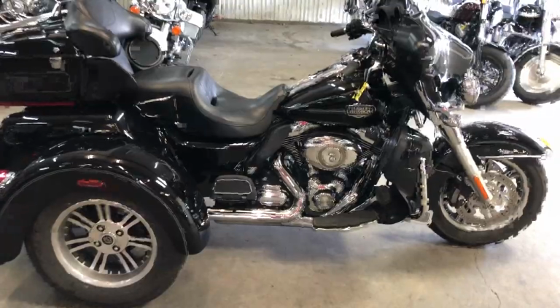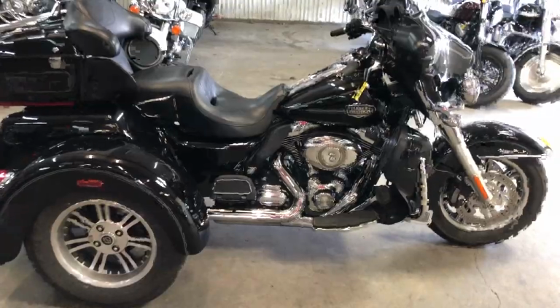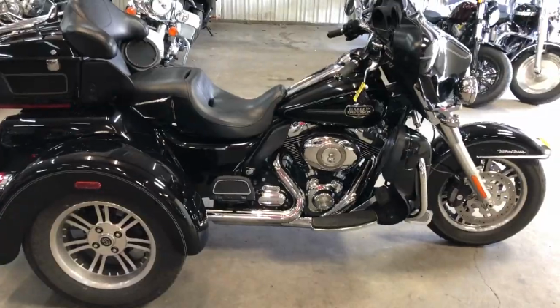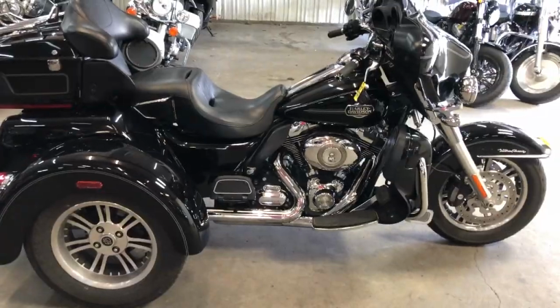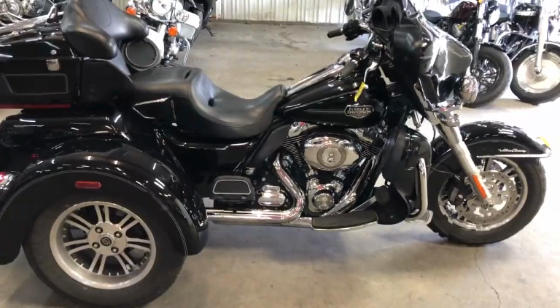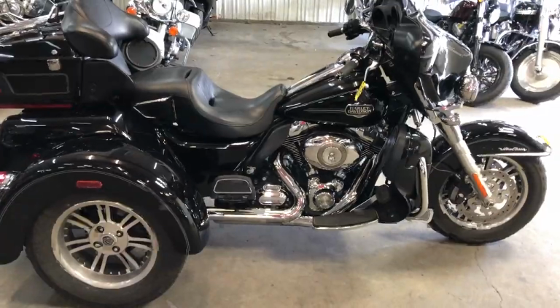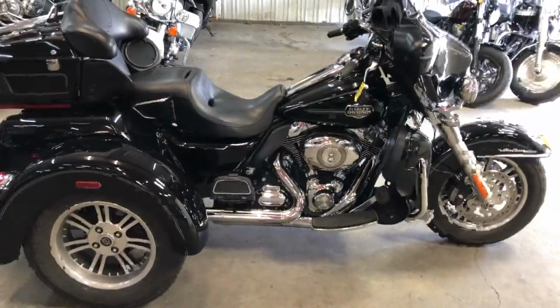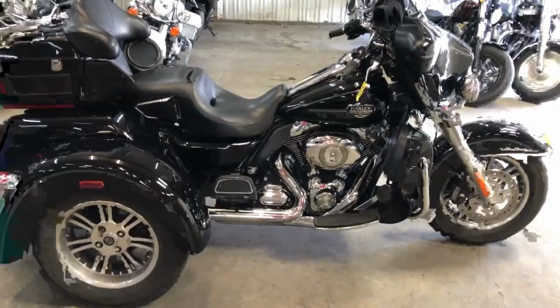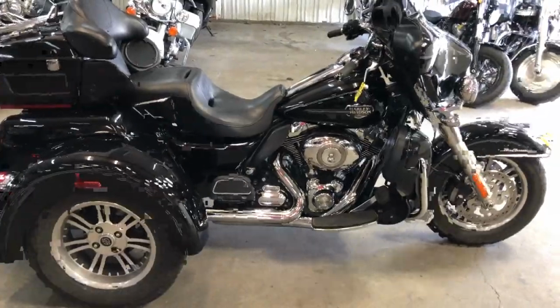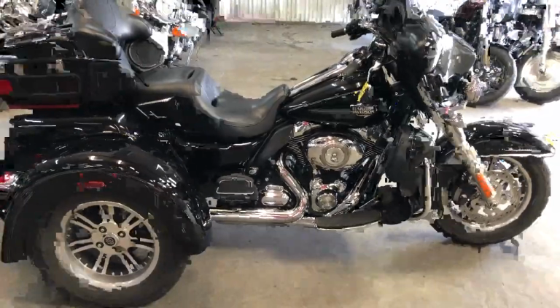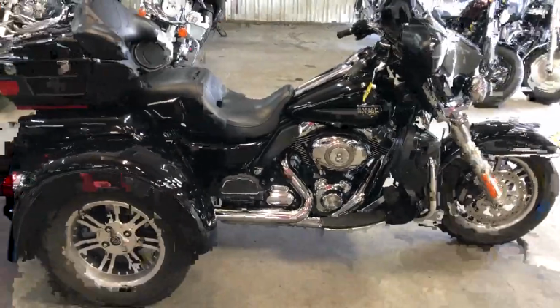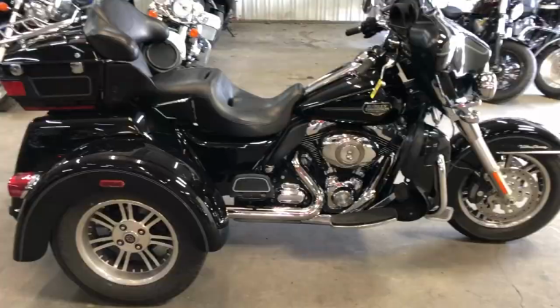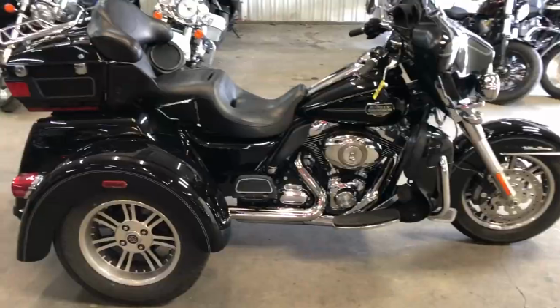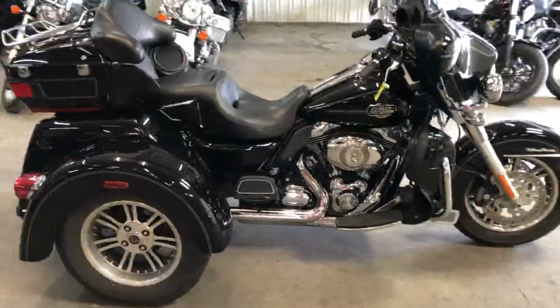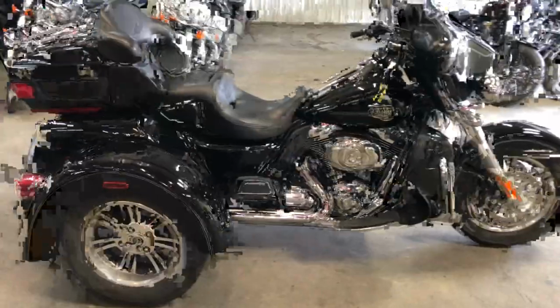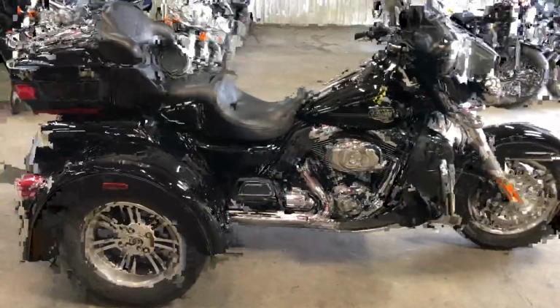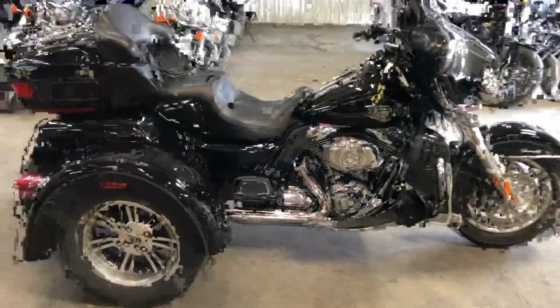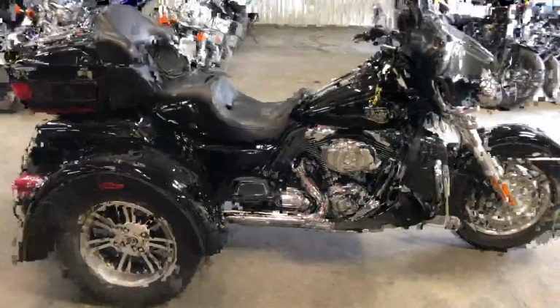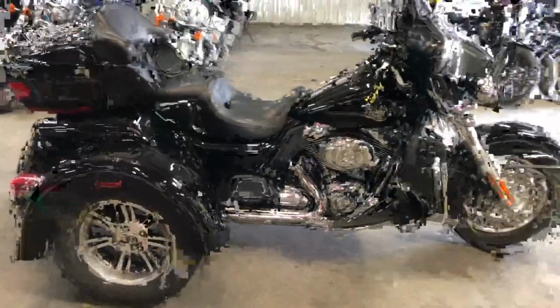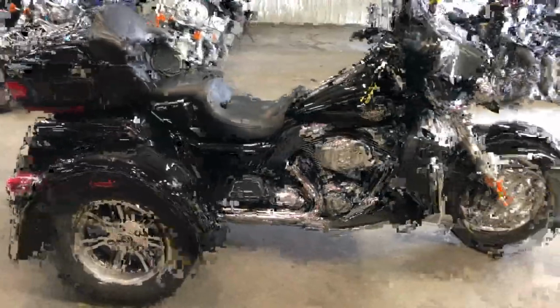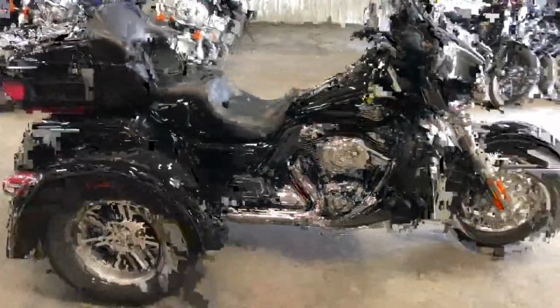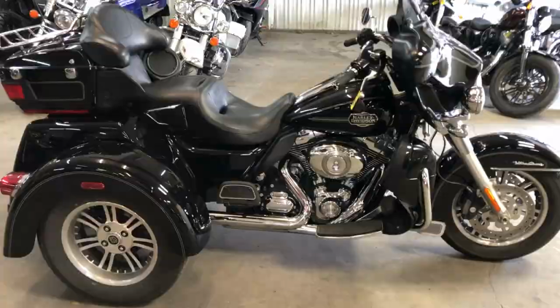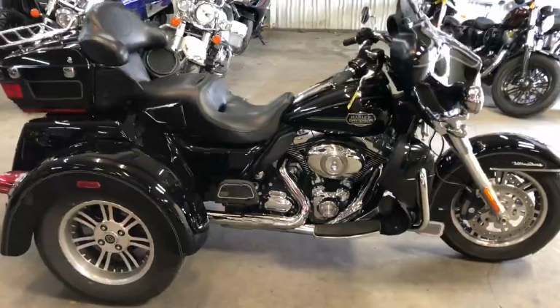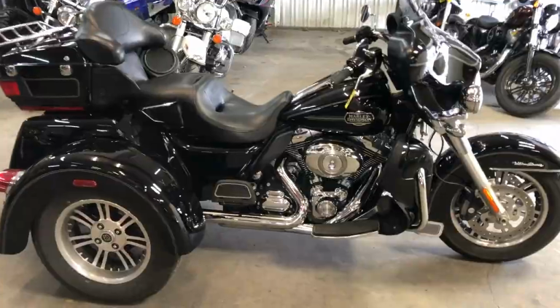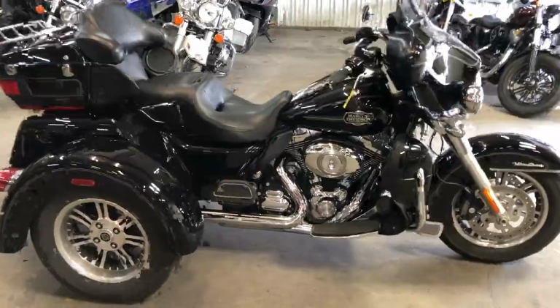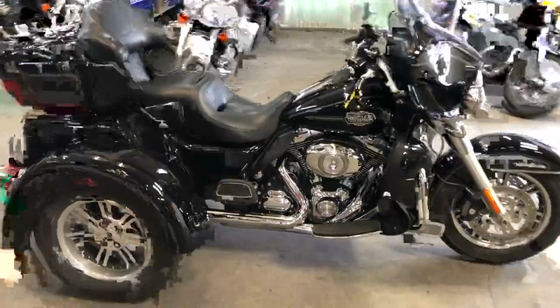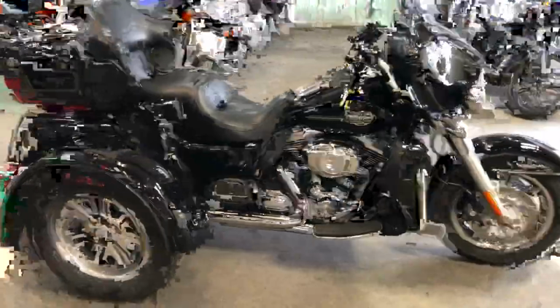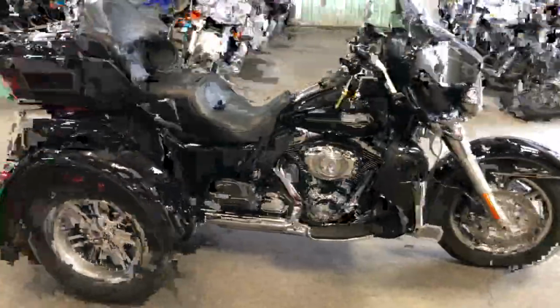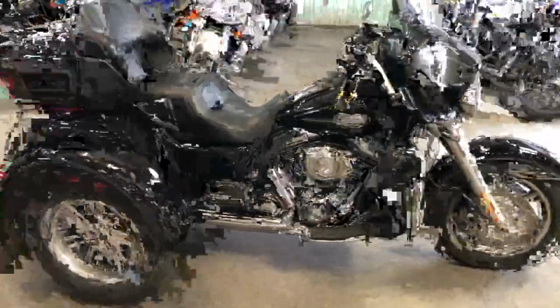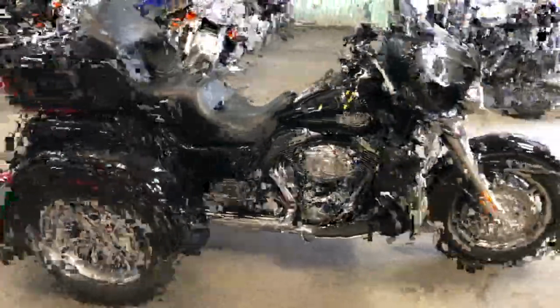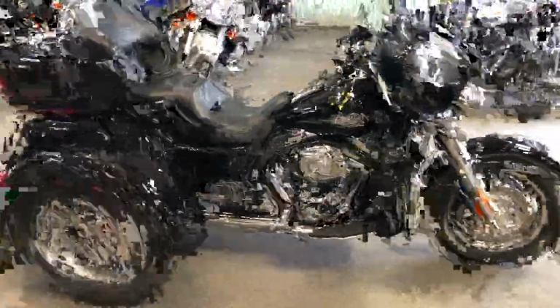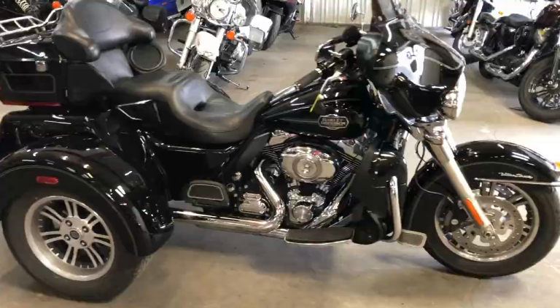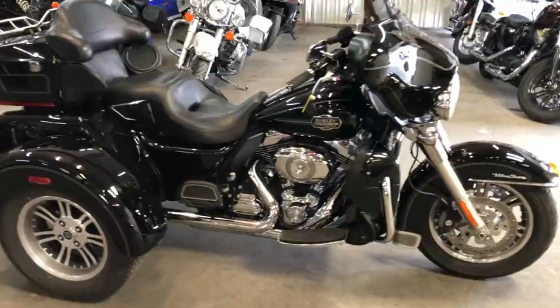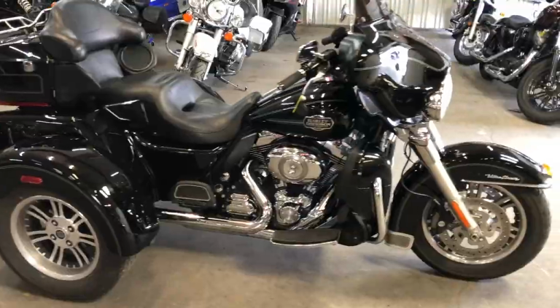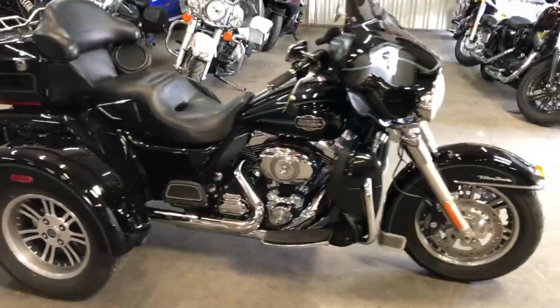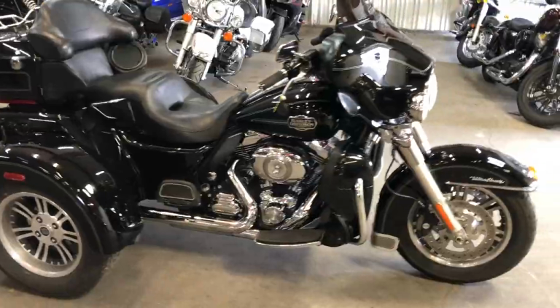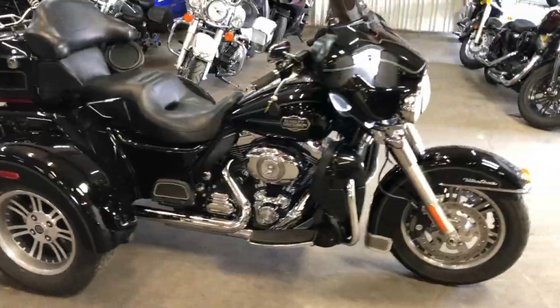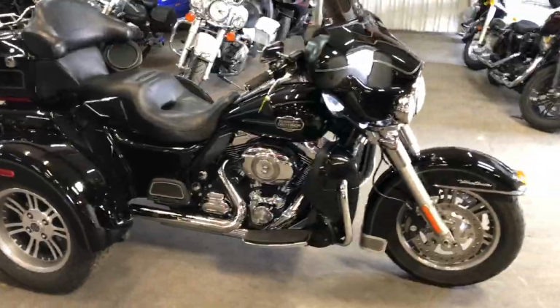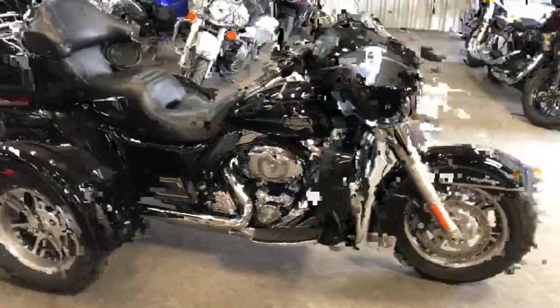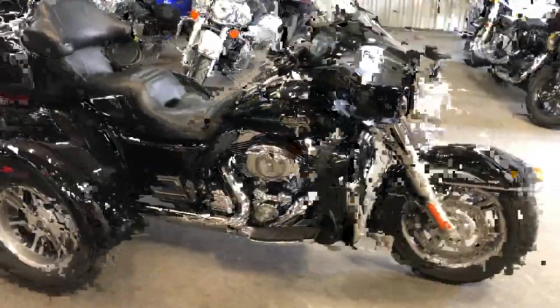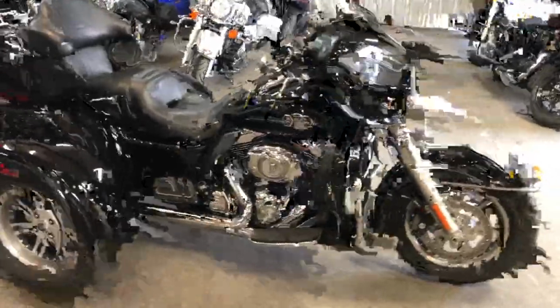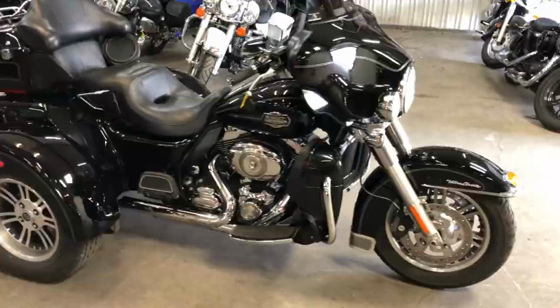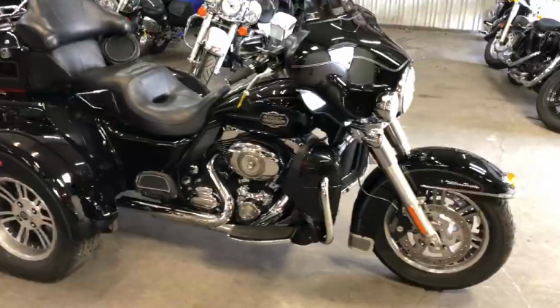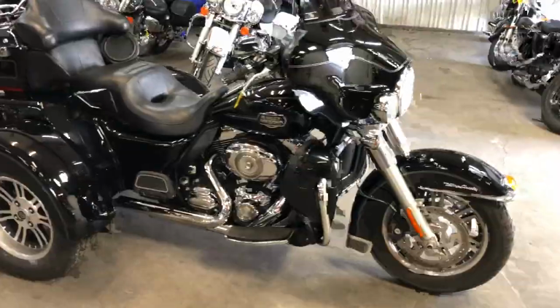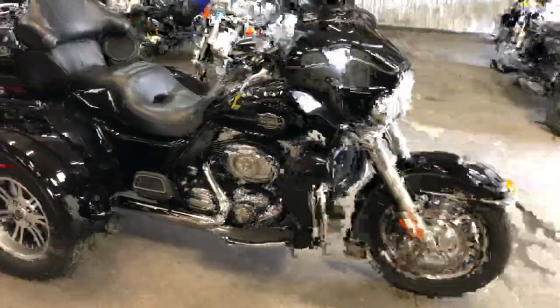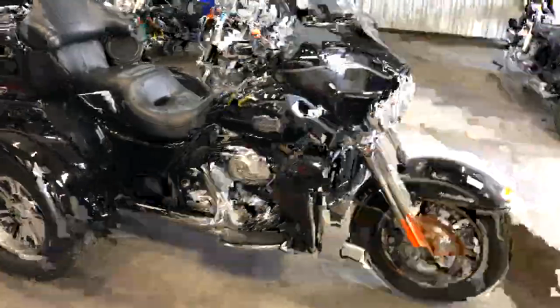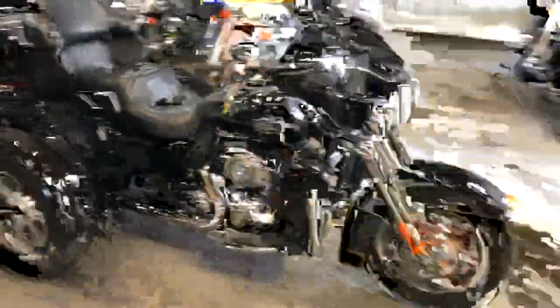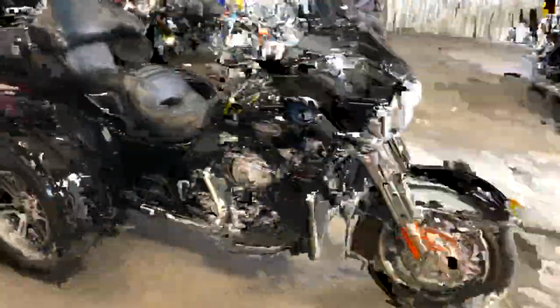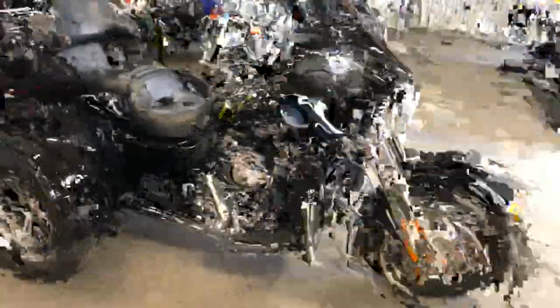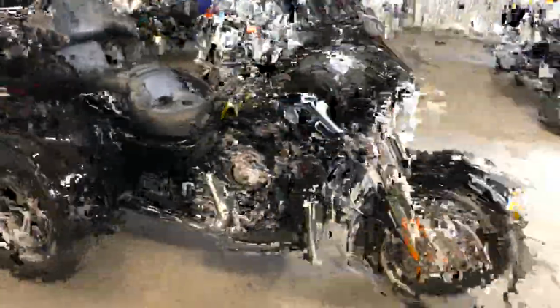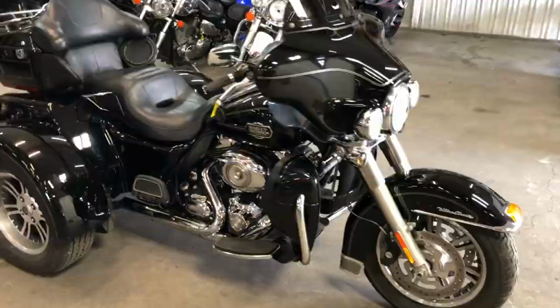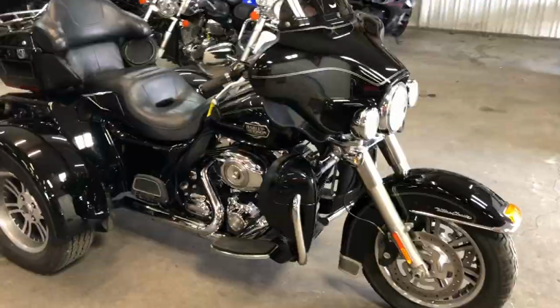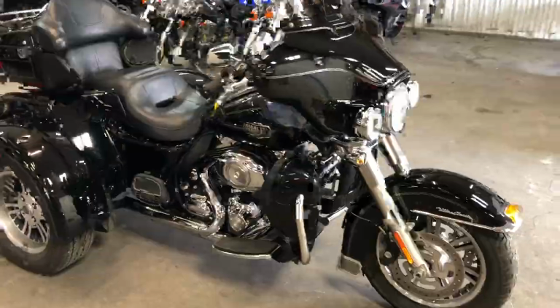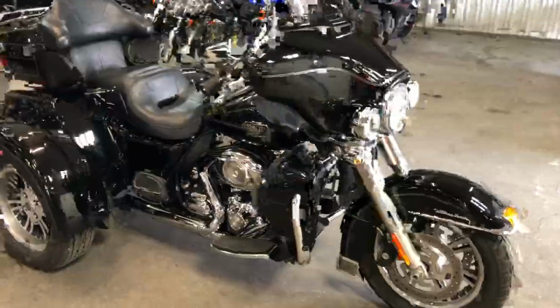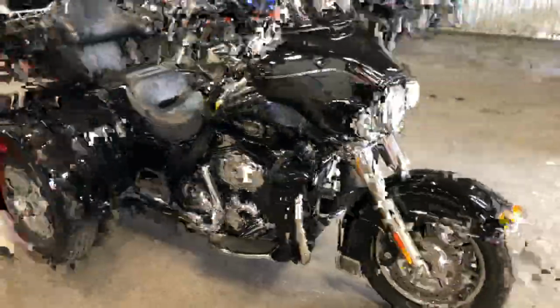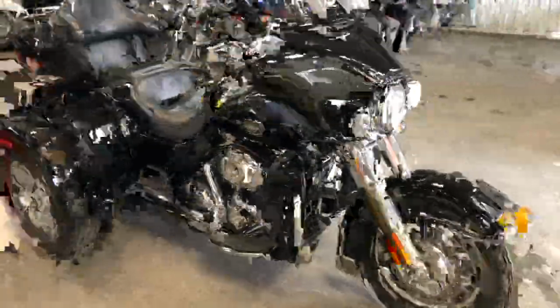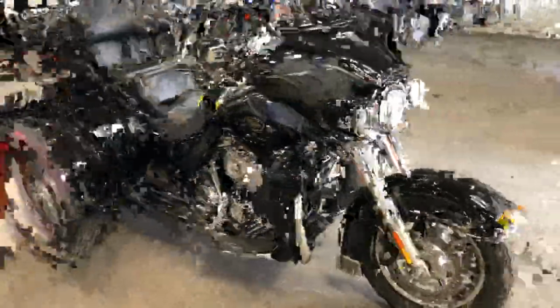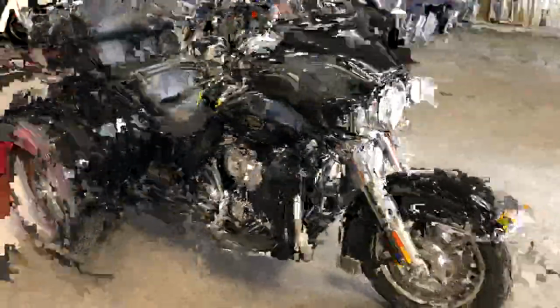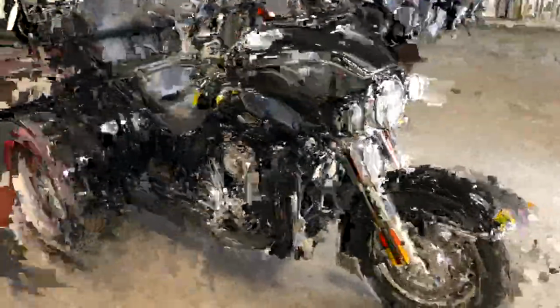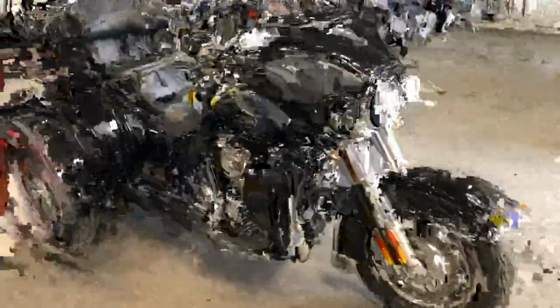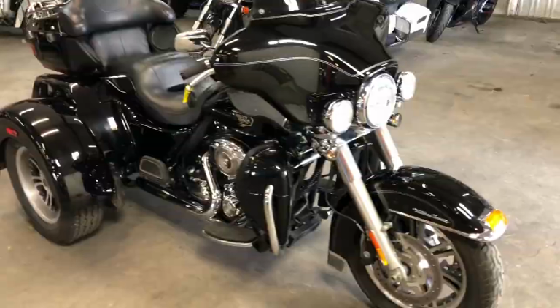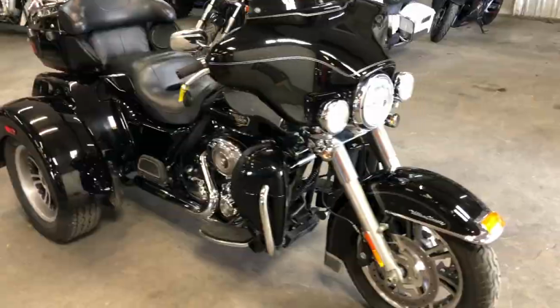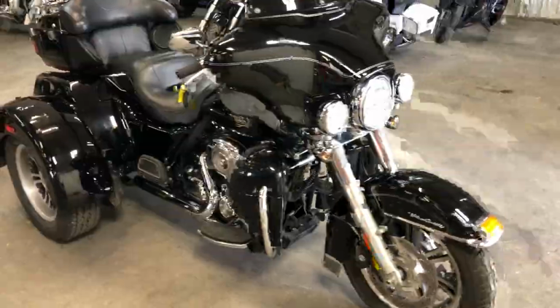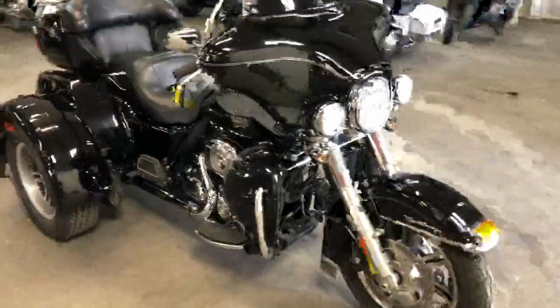Hey guys, ApprovalPowerSports.com here. Anybody looking for a Tri-Glide, just got this one in. These things have been tough to come by this year.